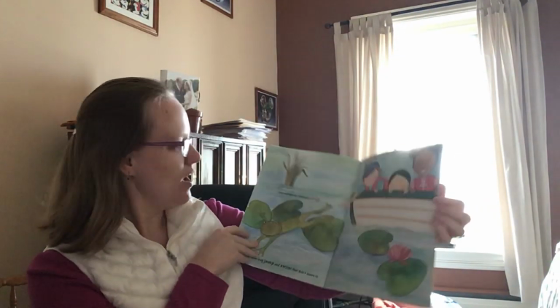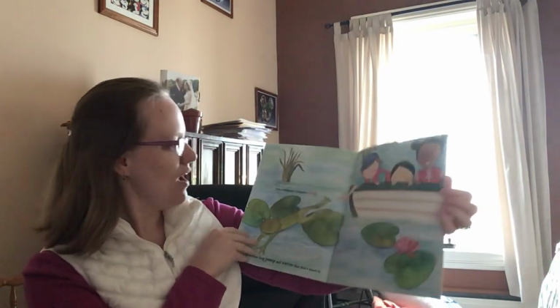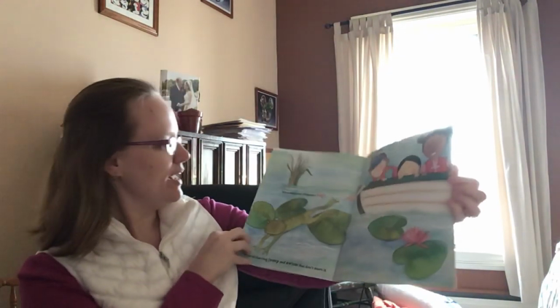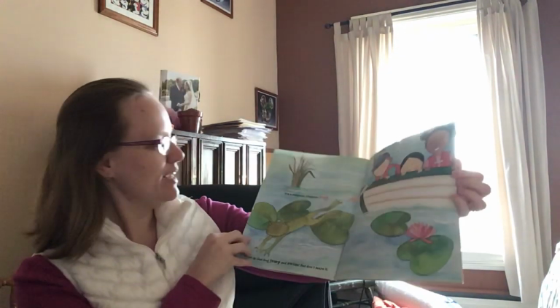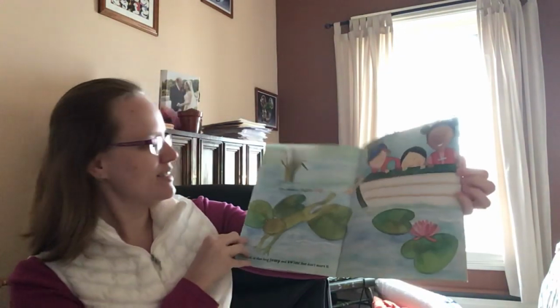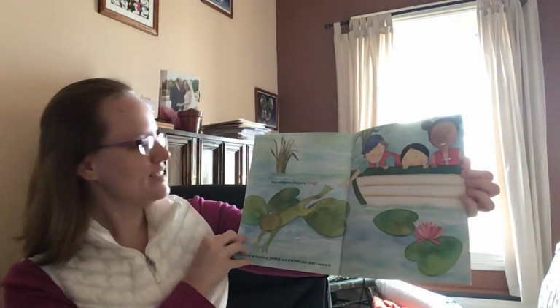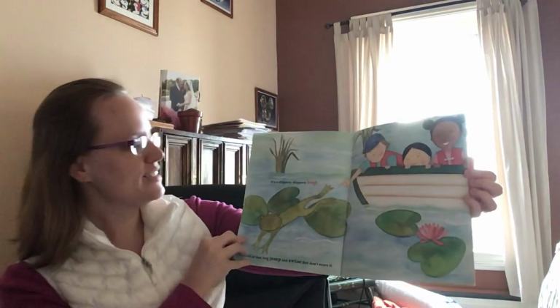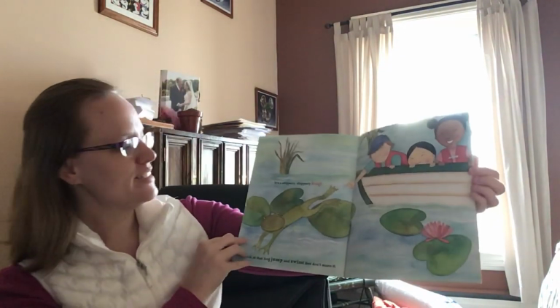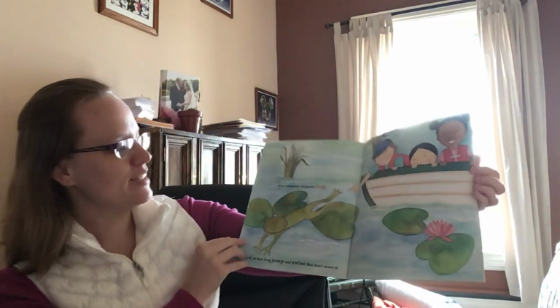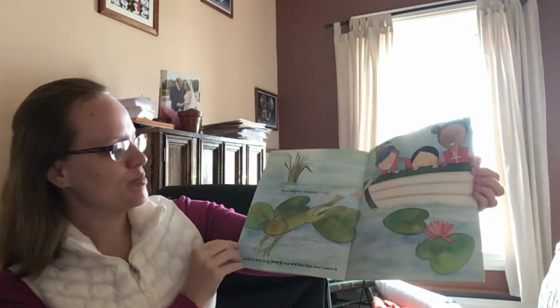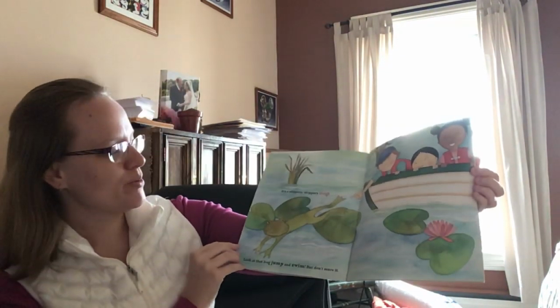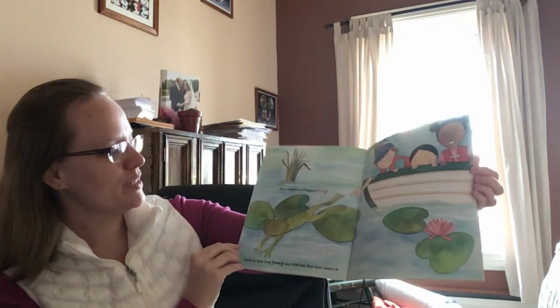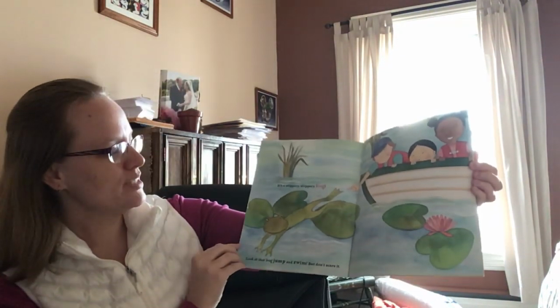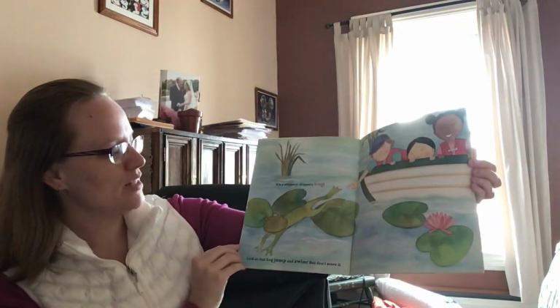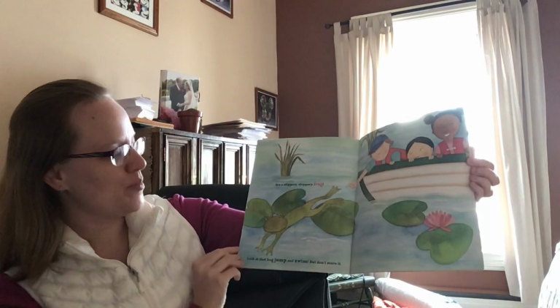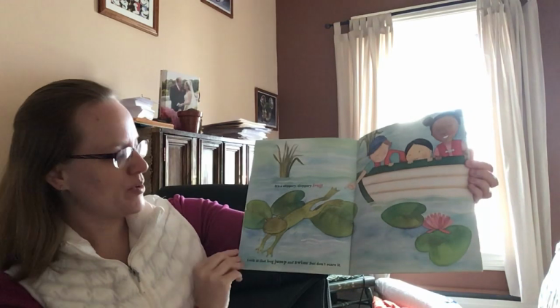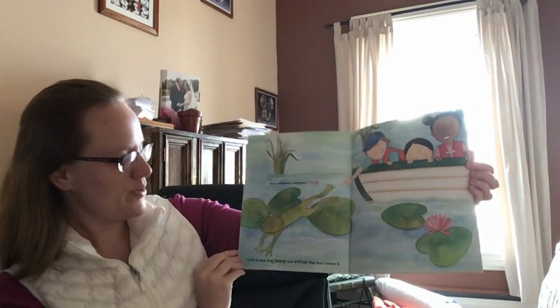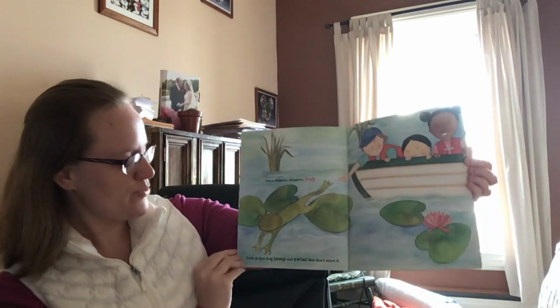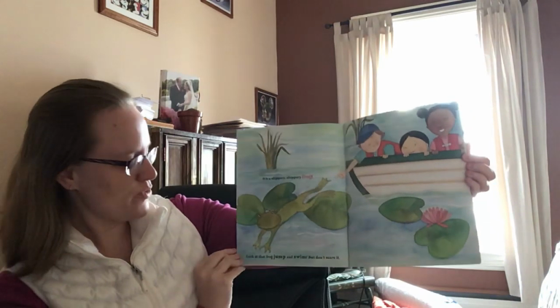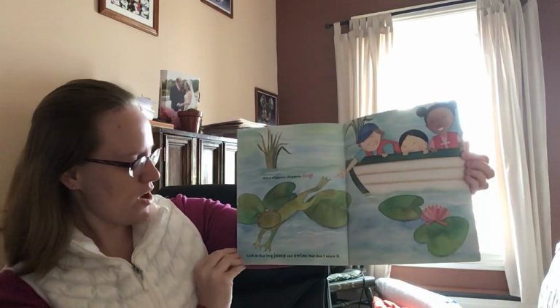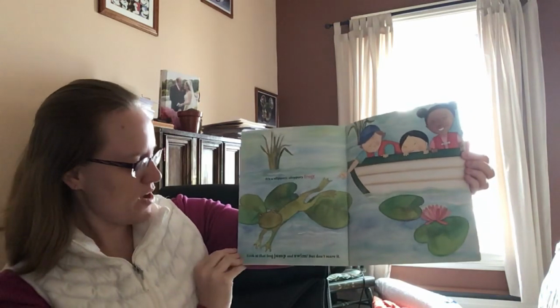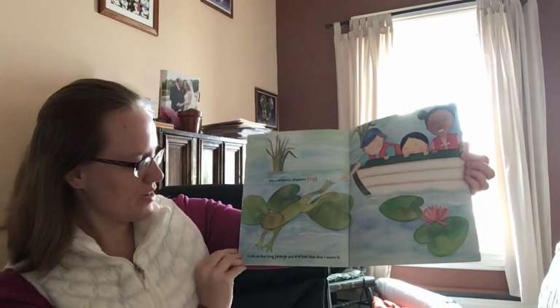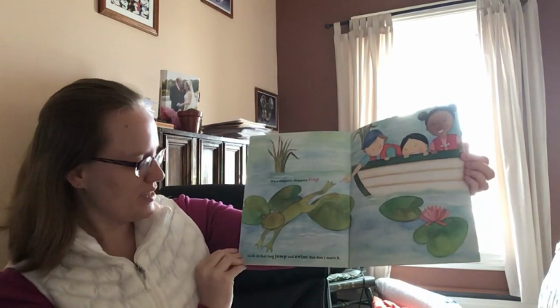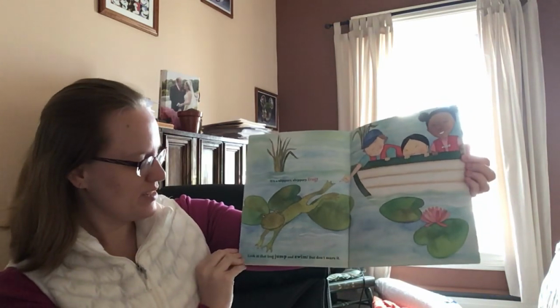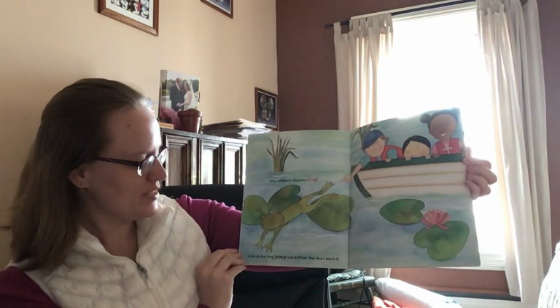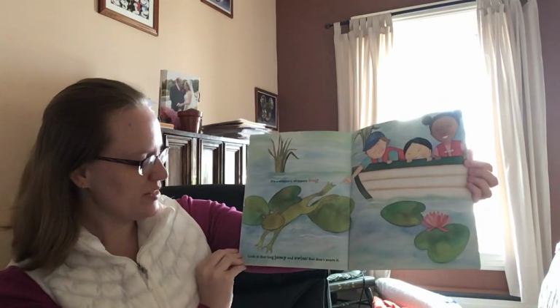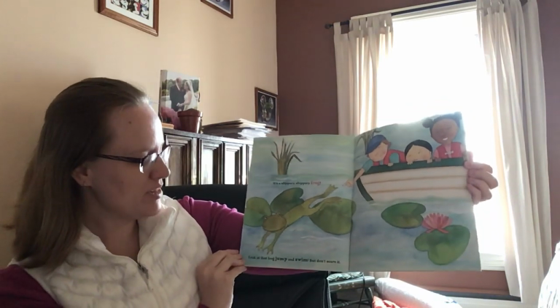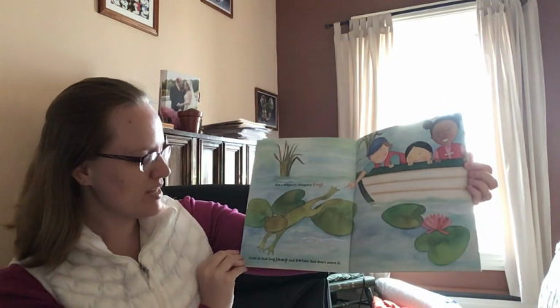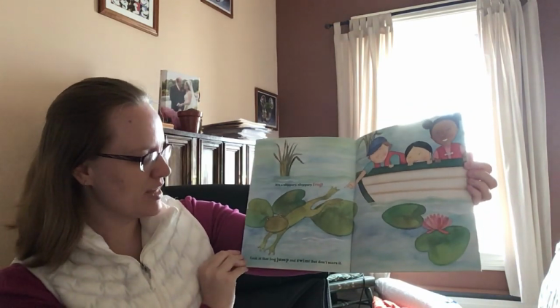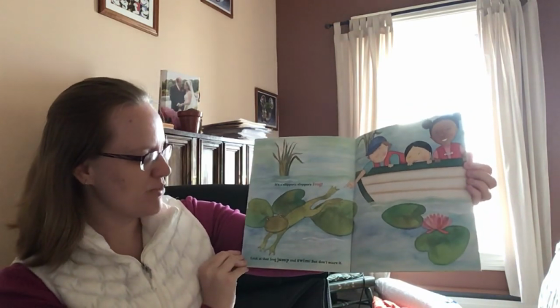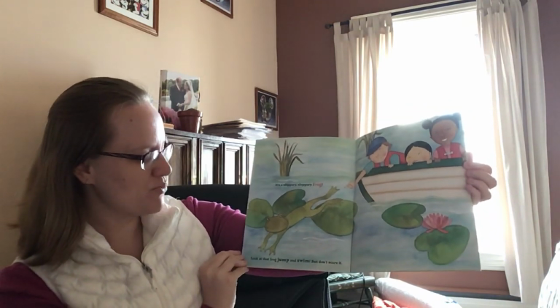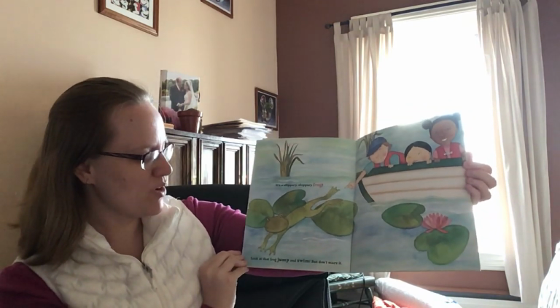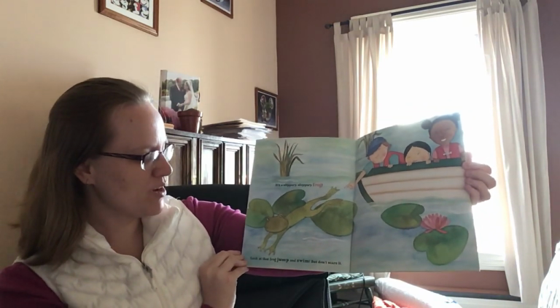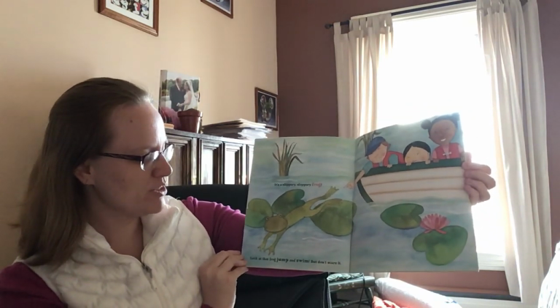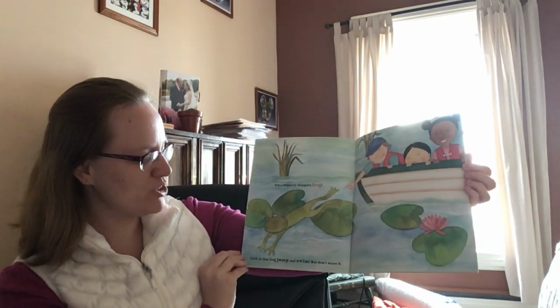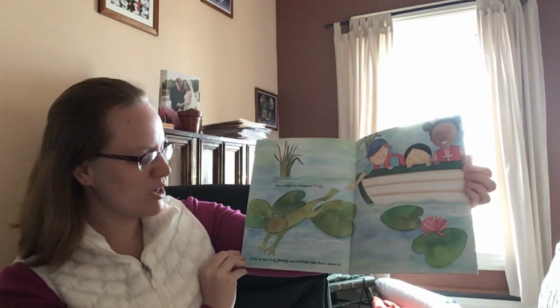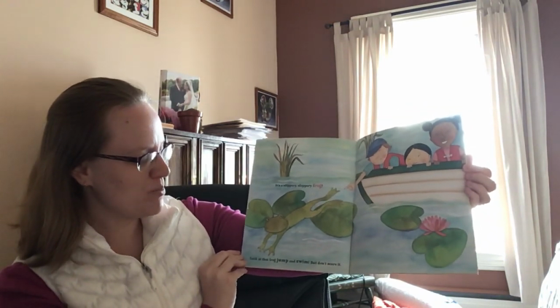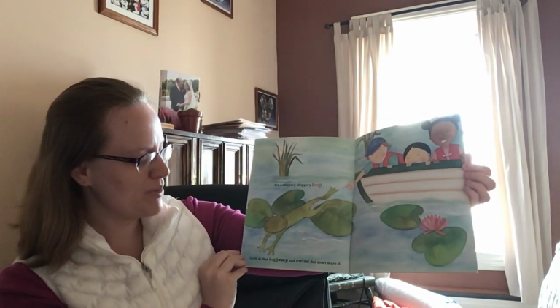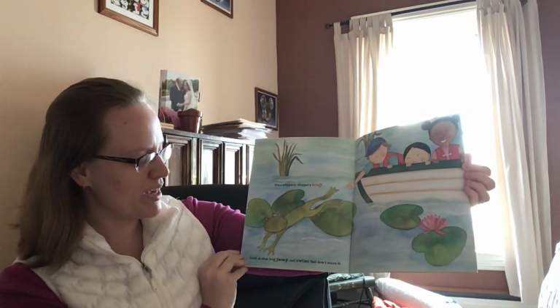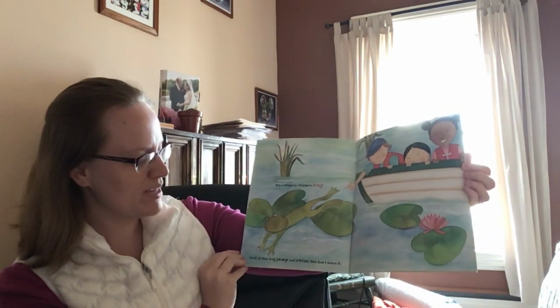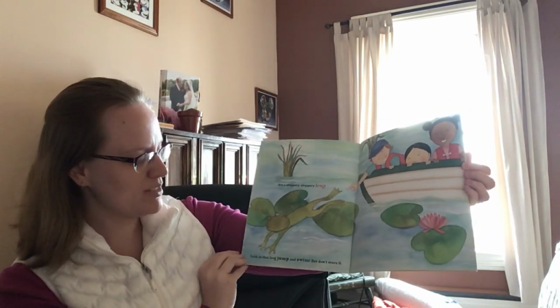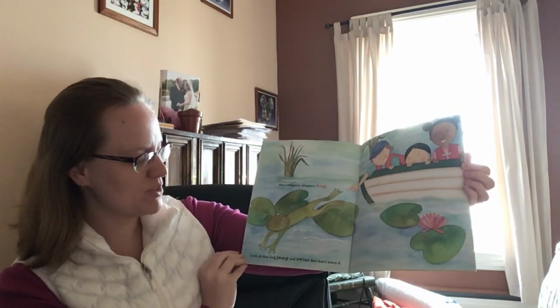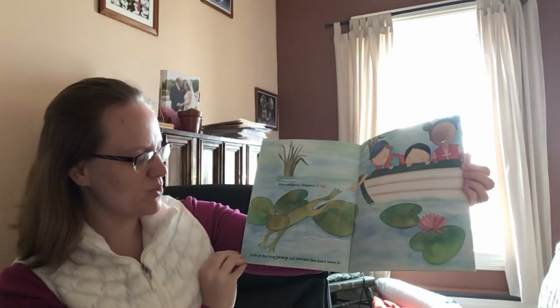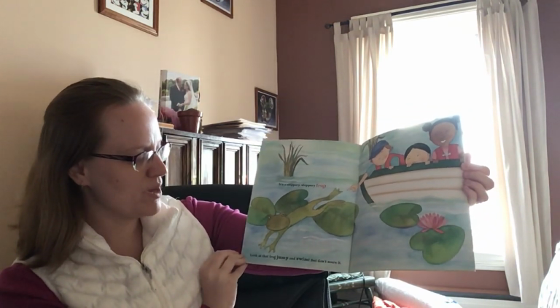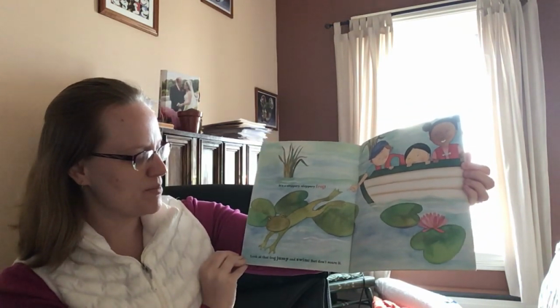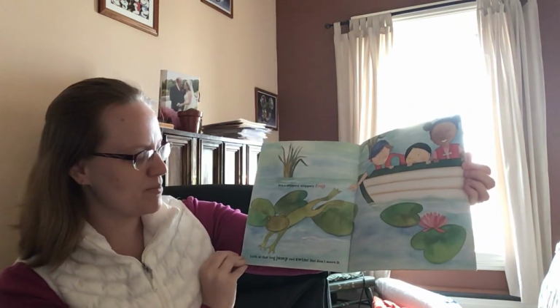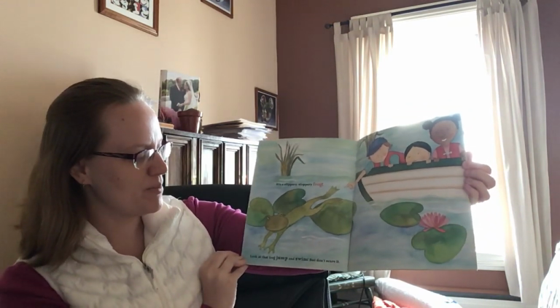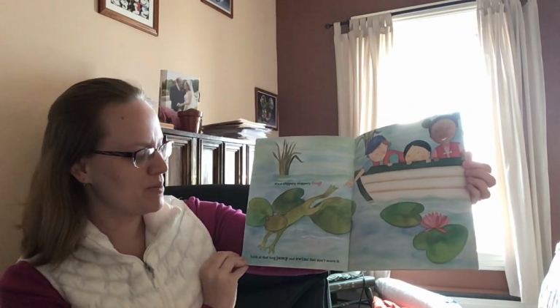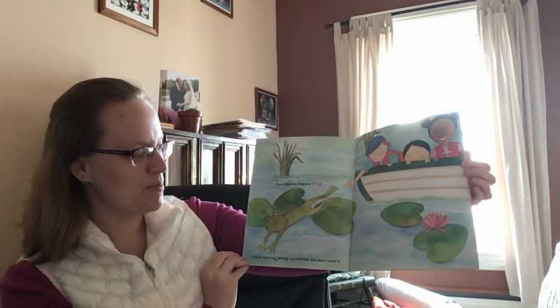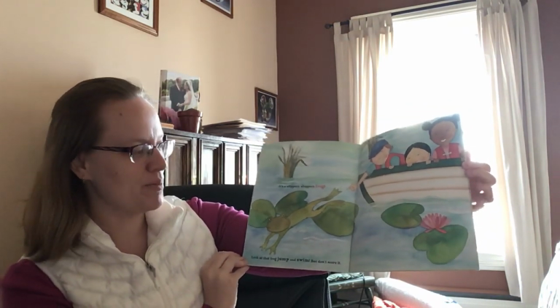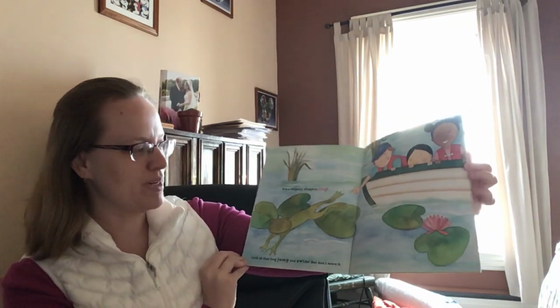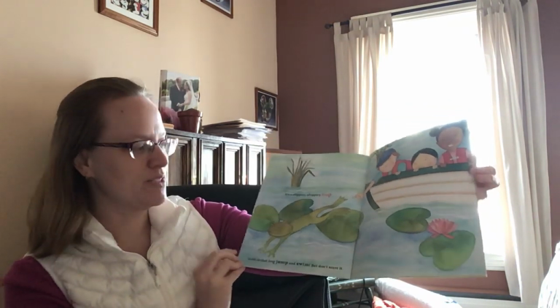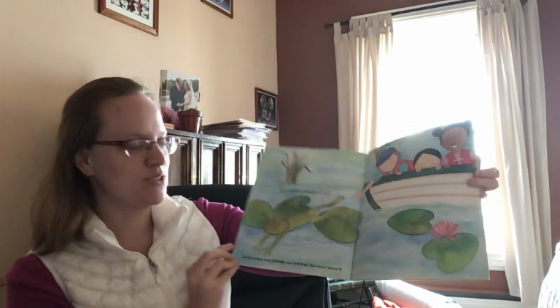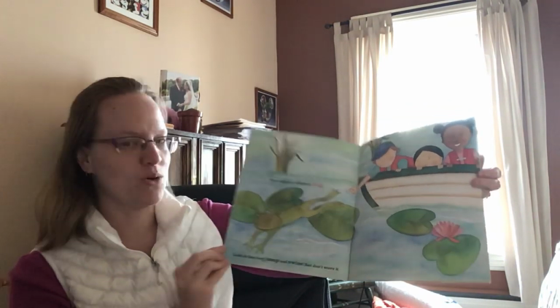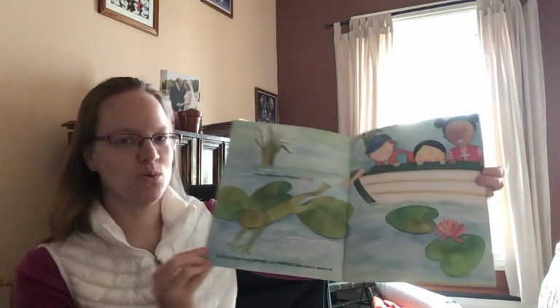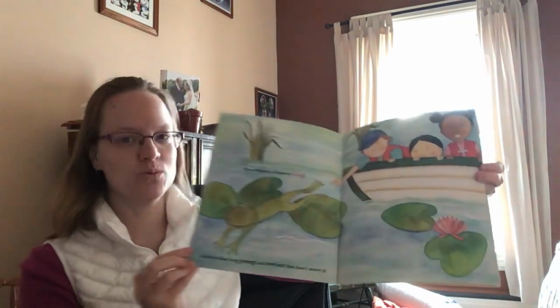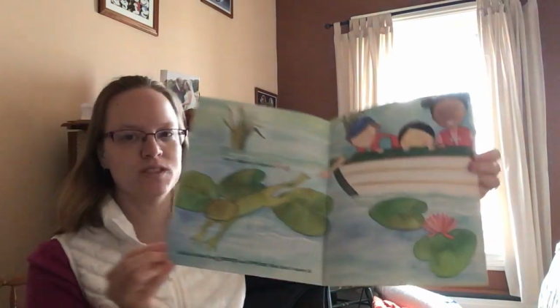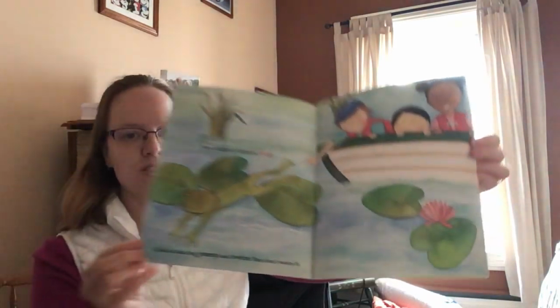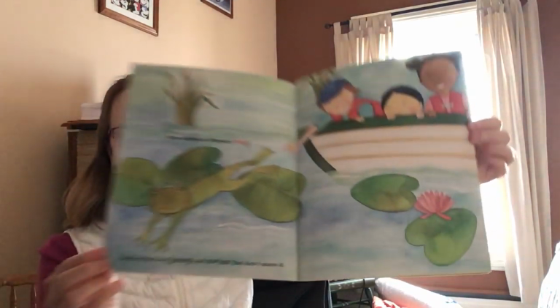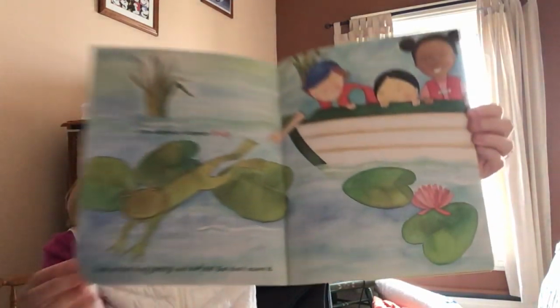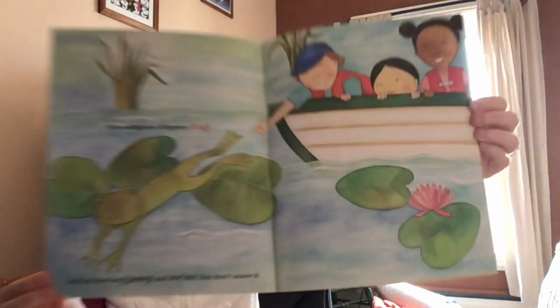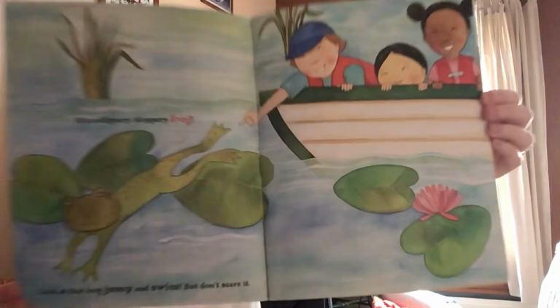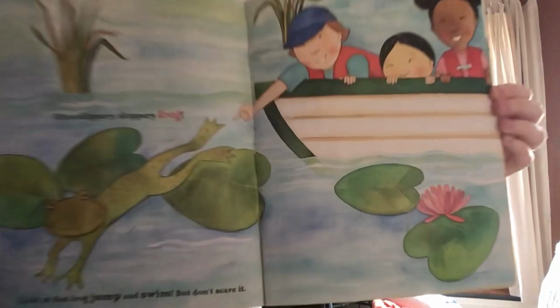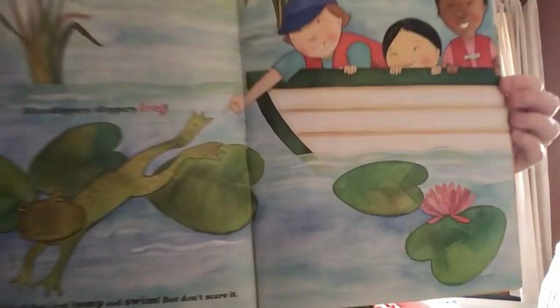It's a slippery, sloppery frog. Look at that frog jump and swim. But don't scare it.